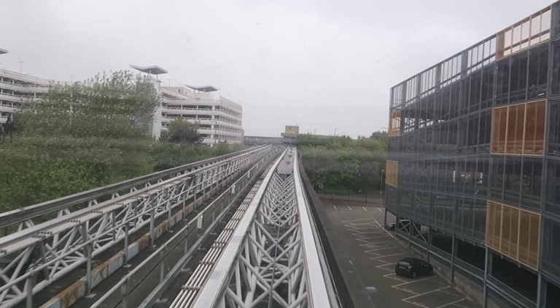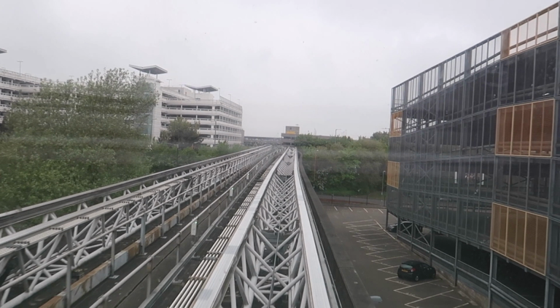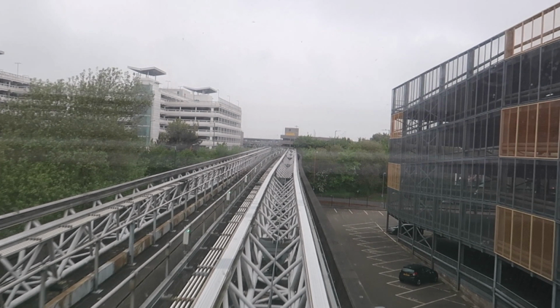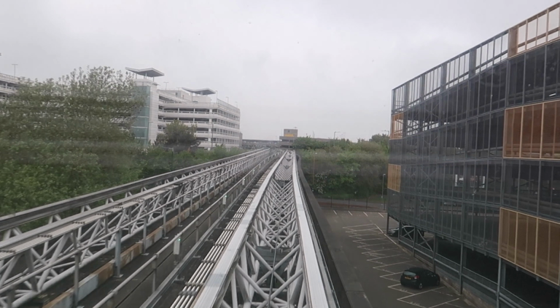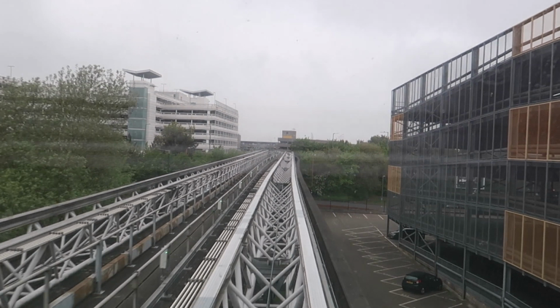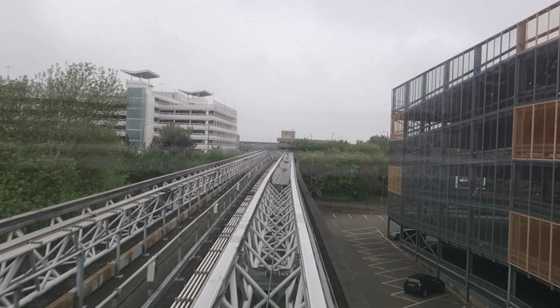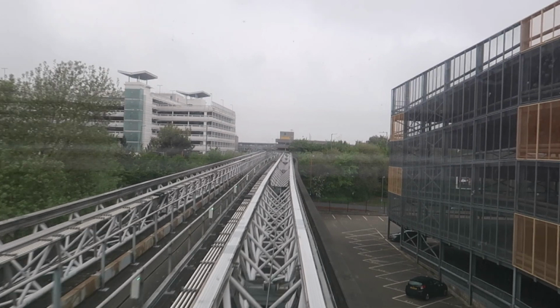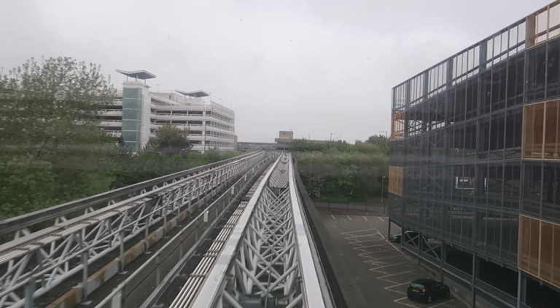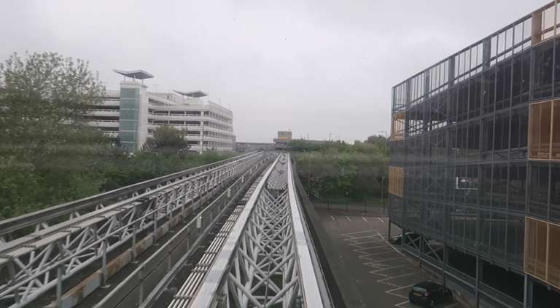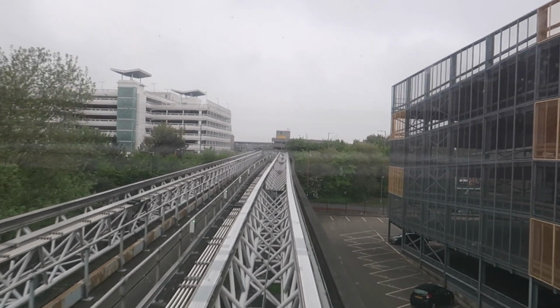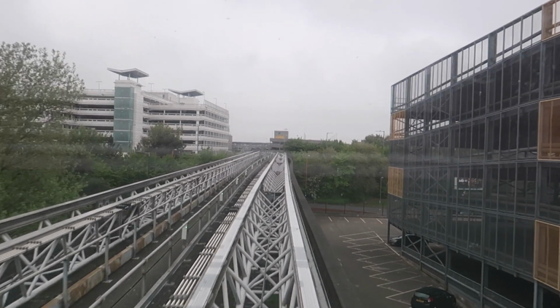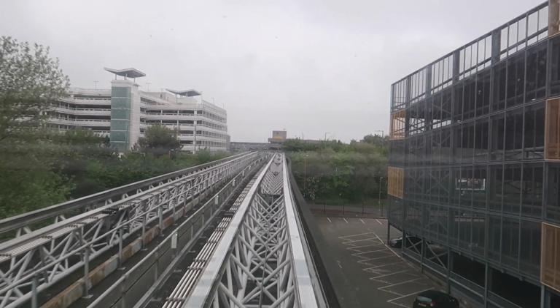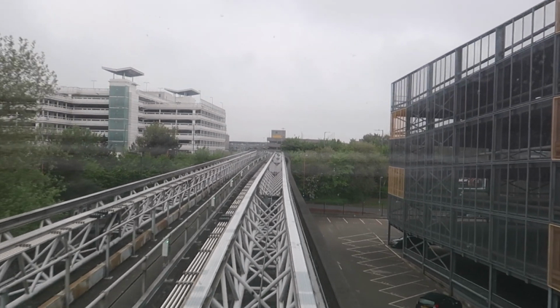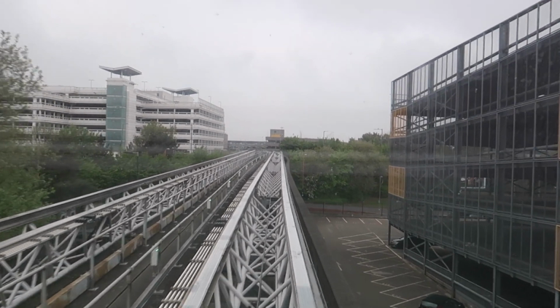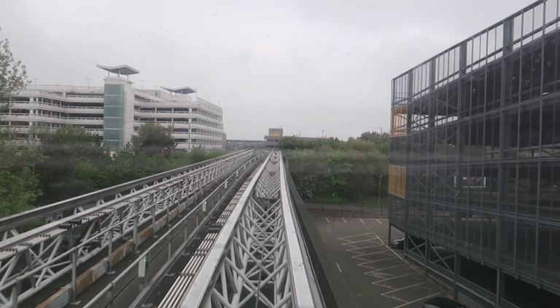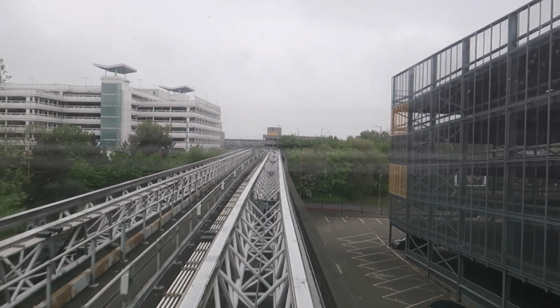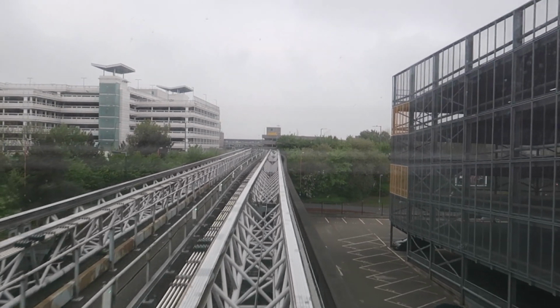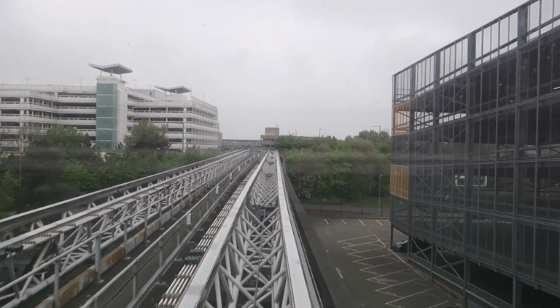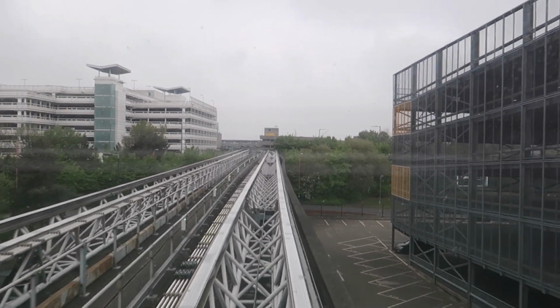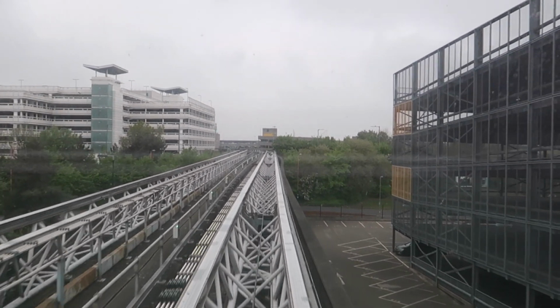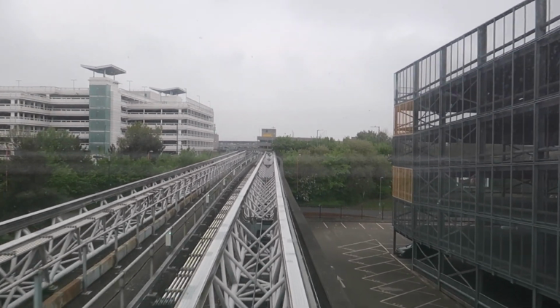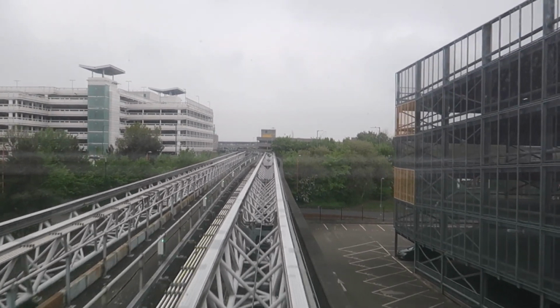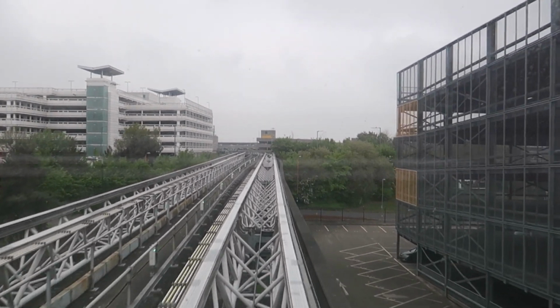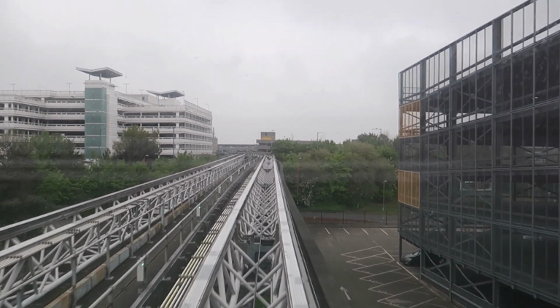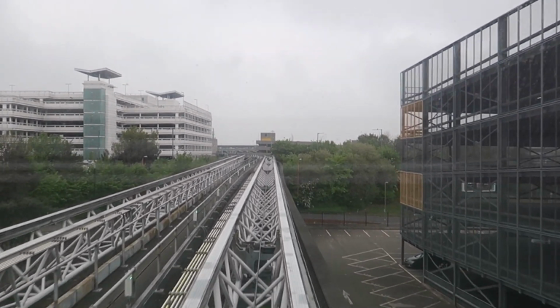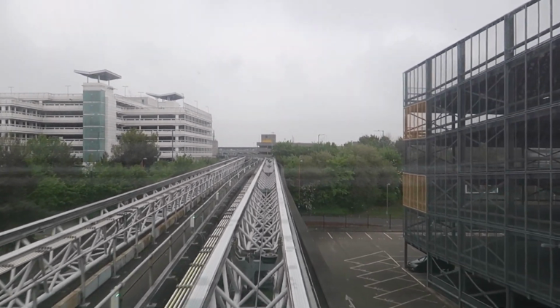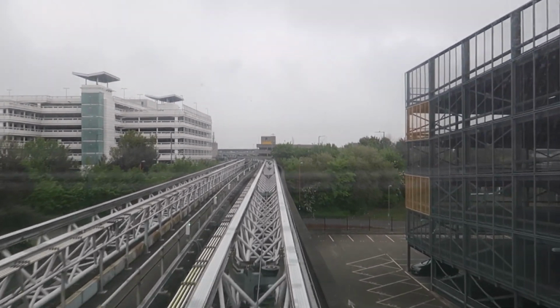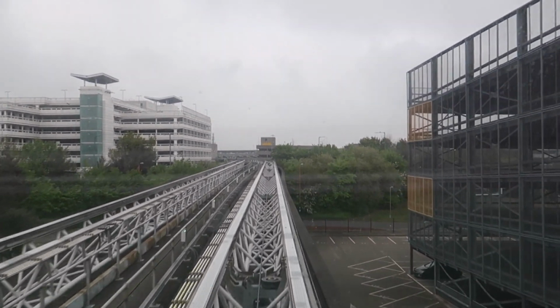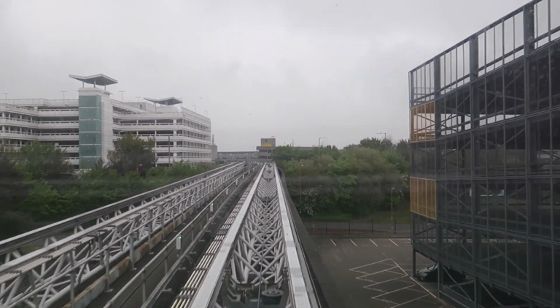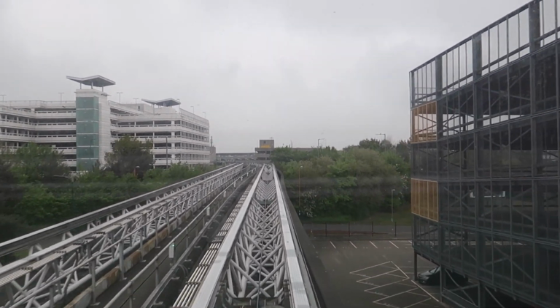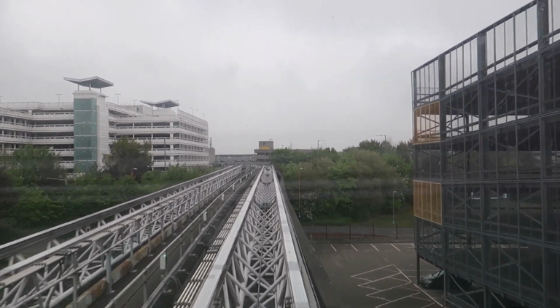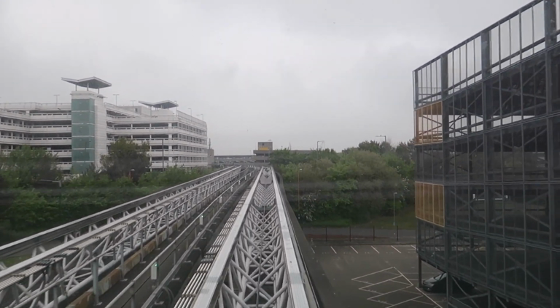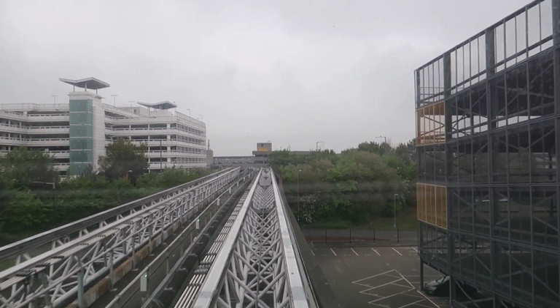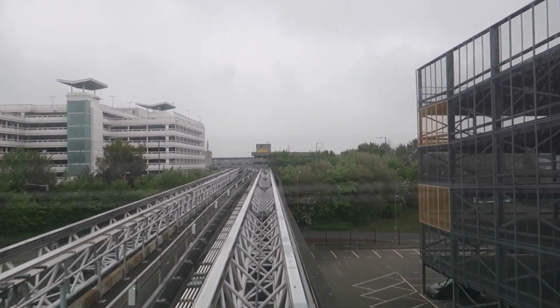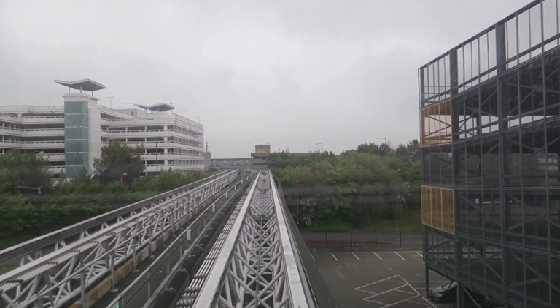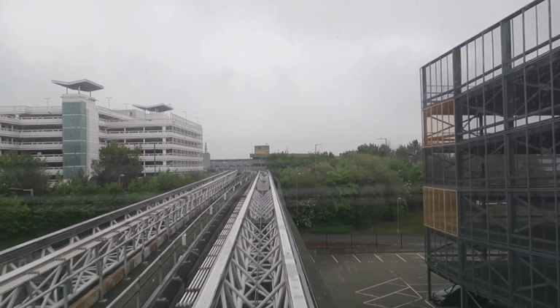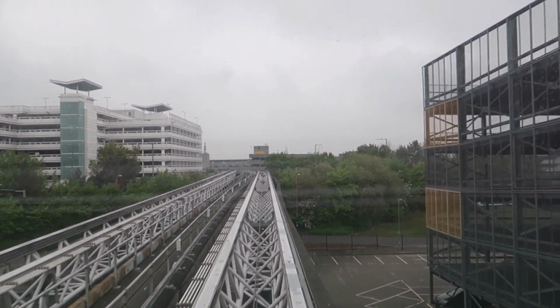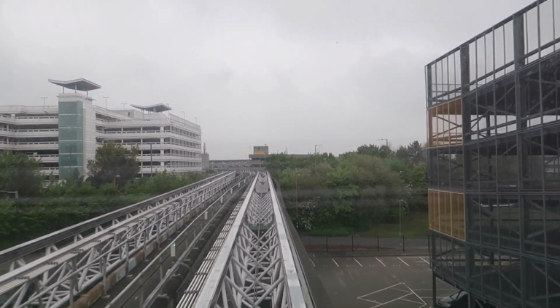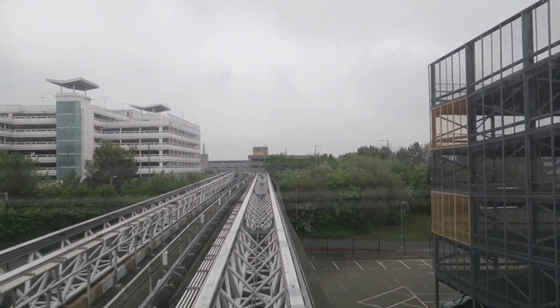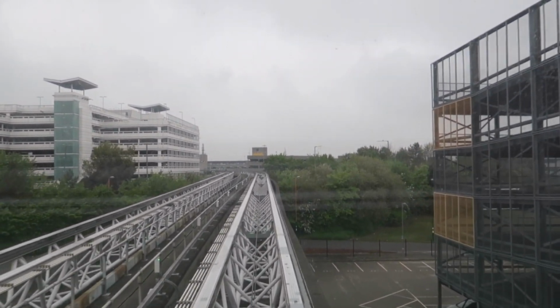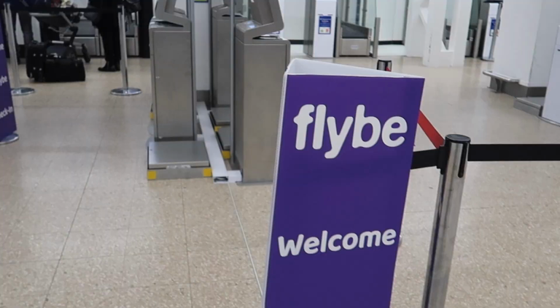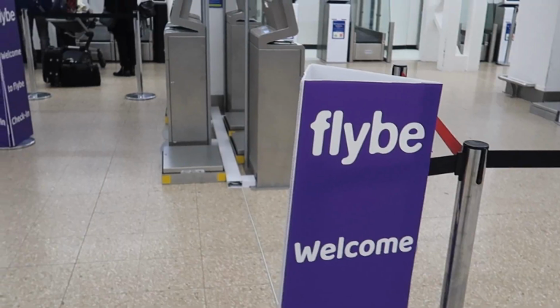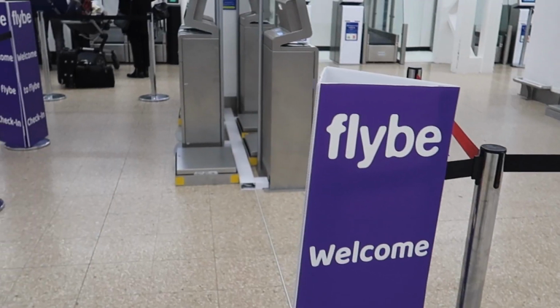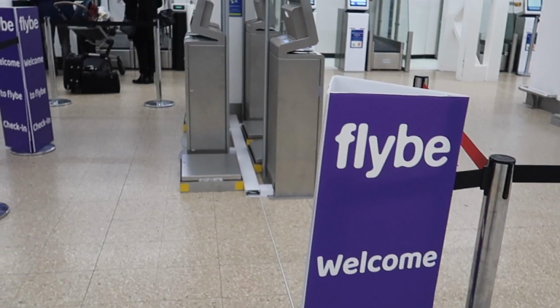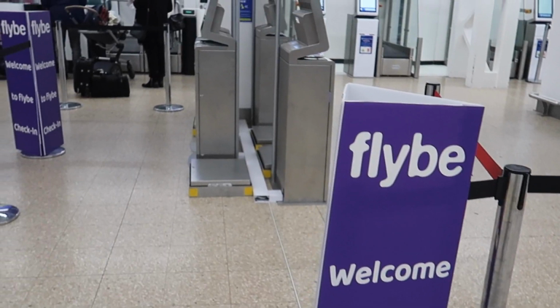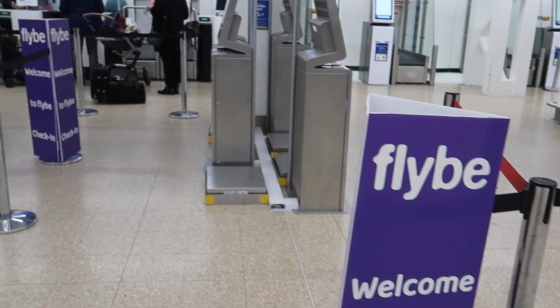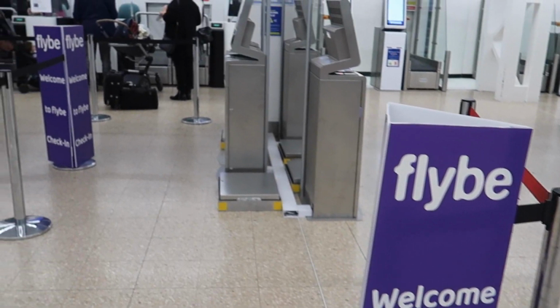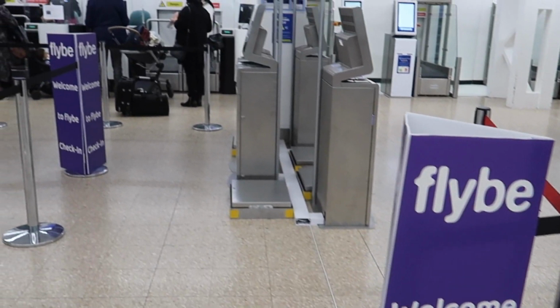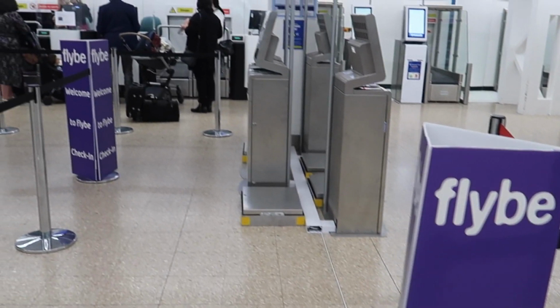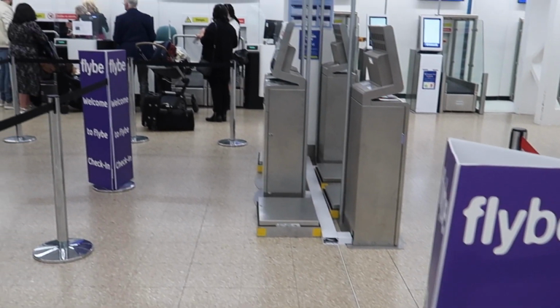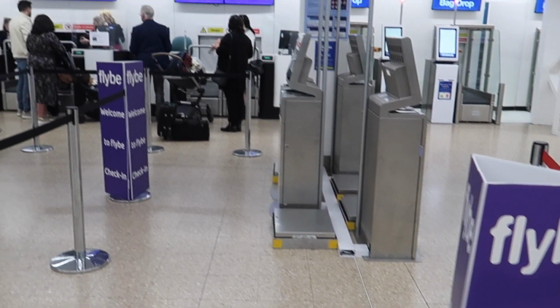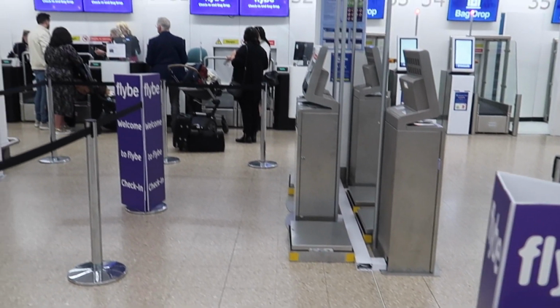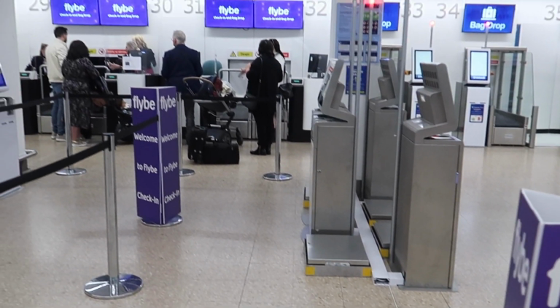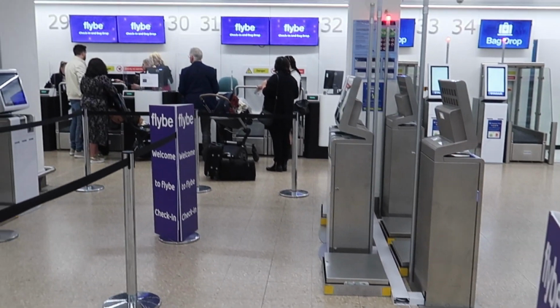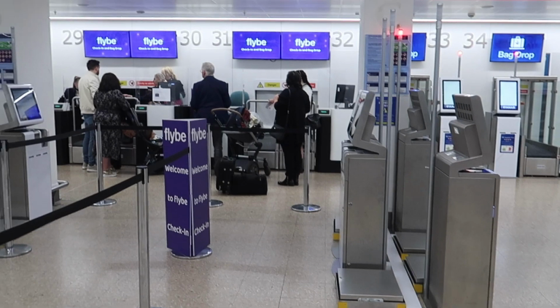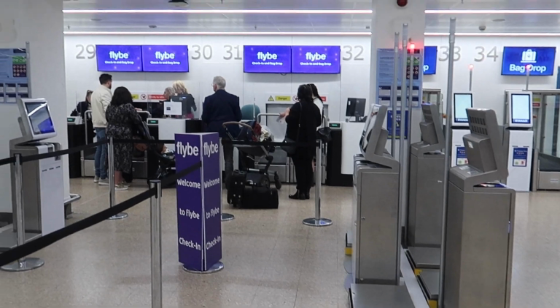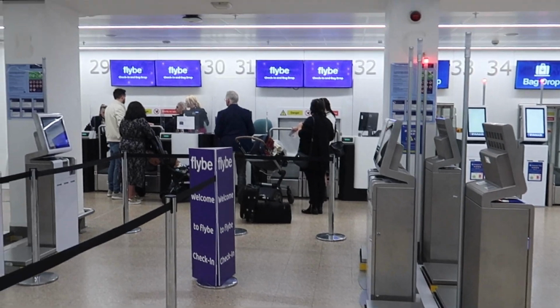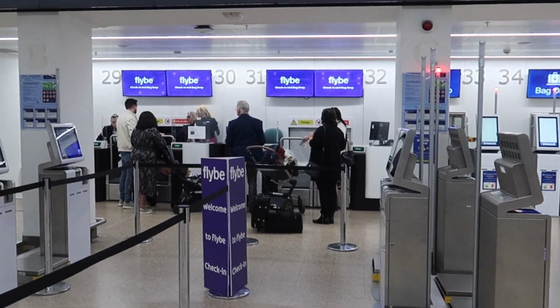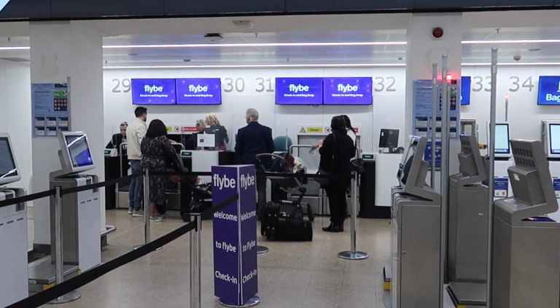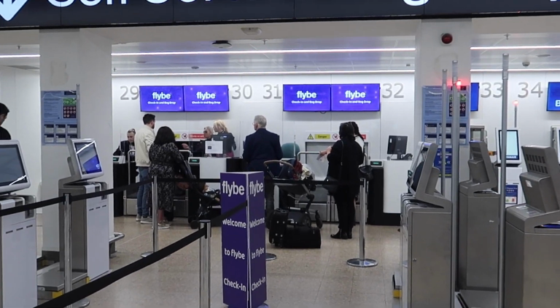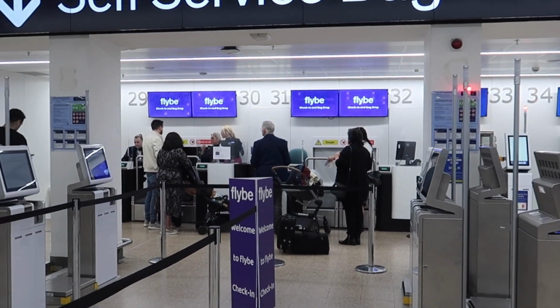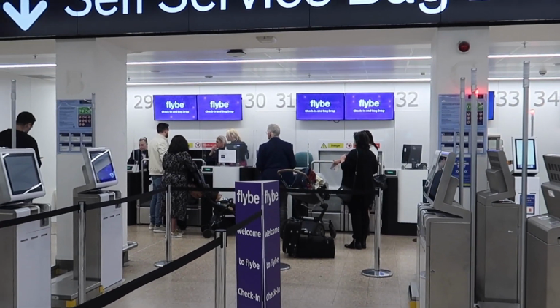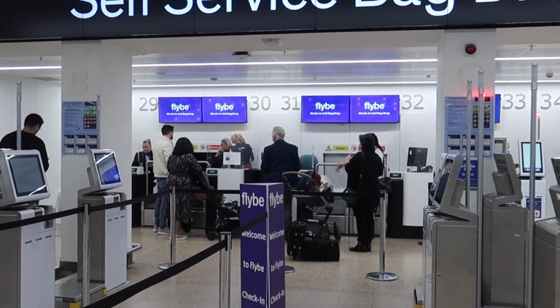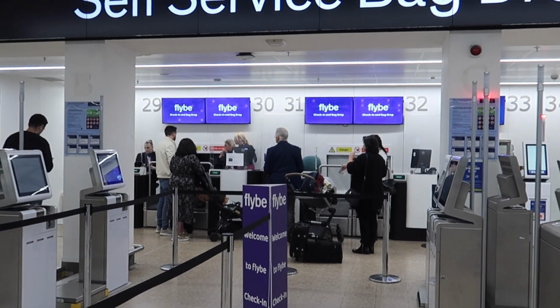Good morning from Birmingham Airport and welcome to a new video. After more than two years, Flybee, a regional airline from the UK, is back.